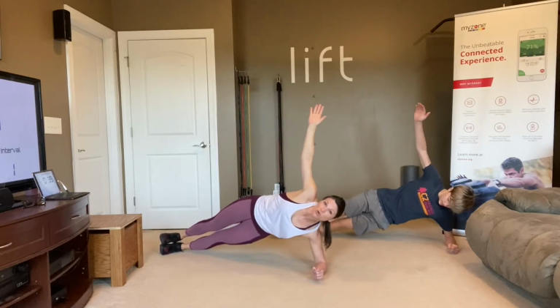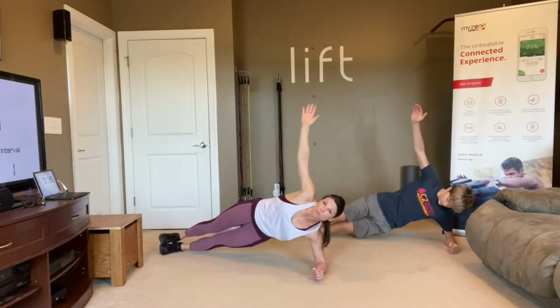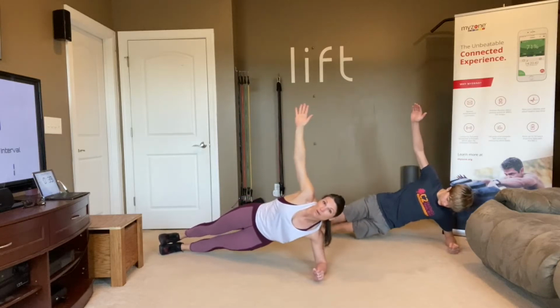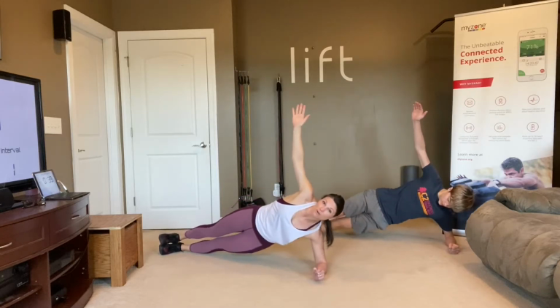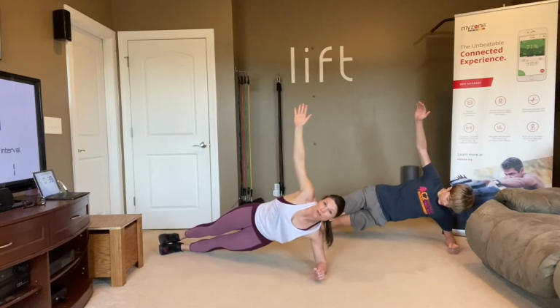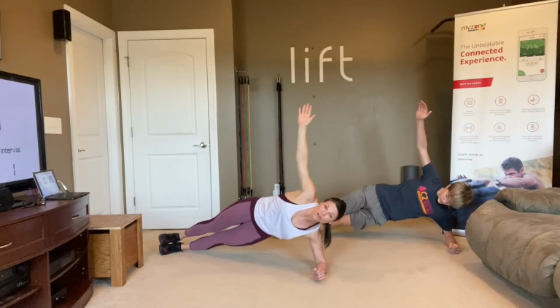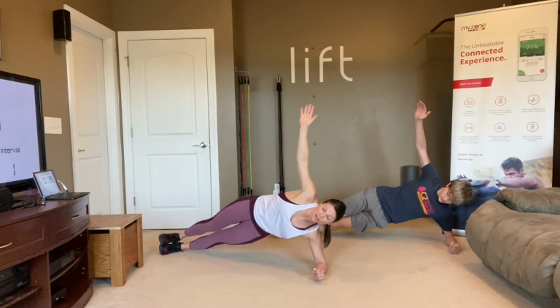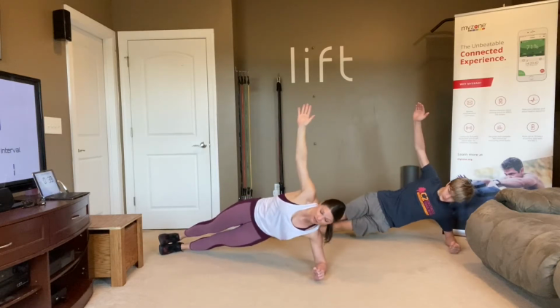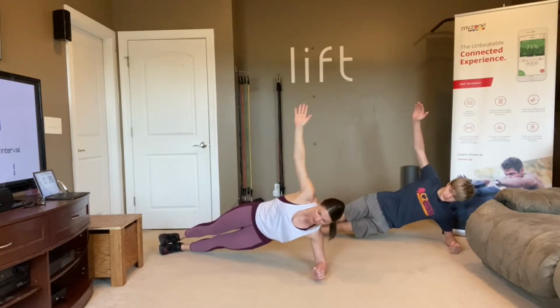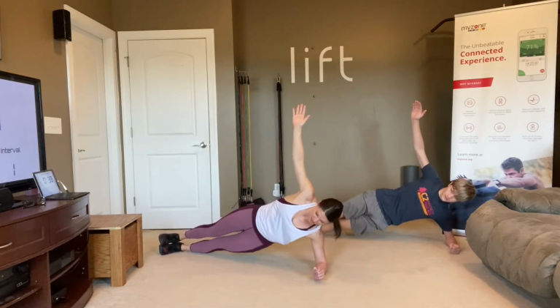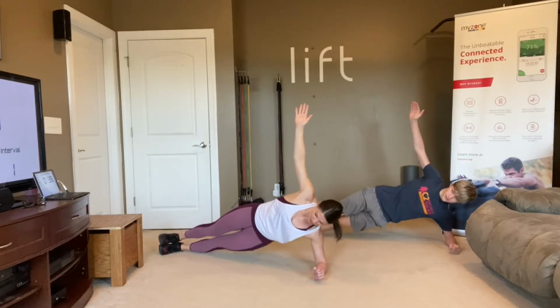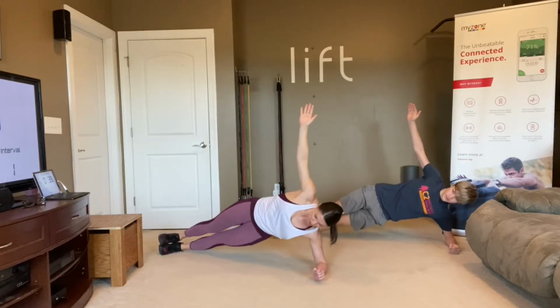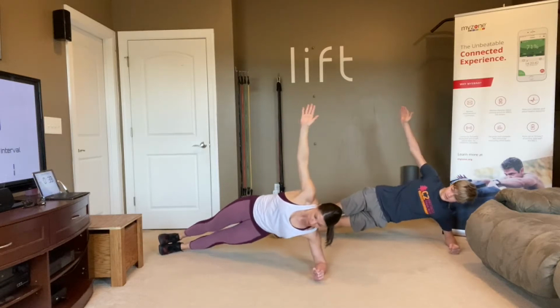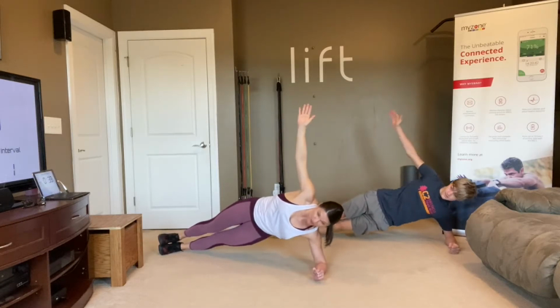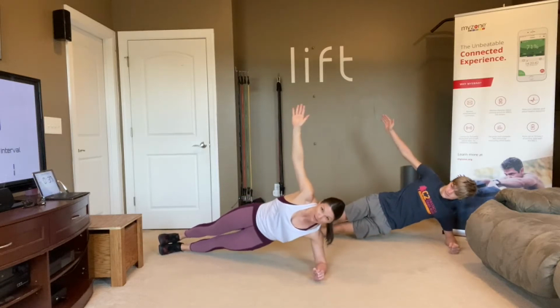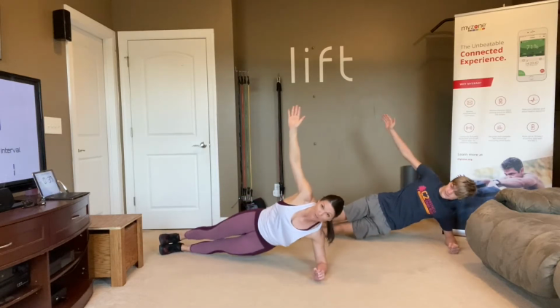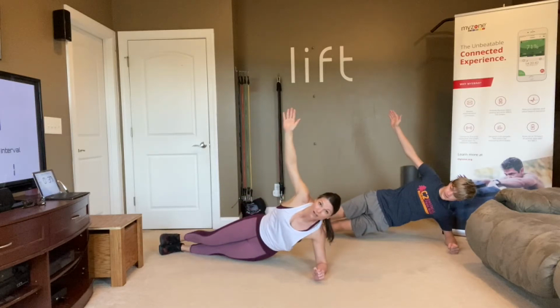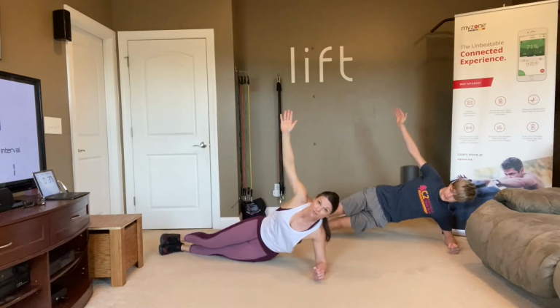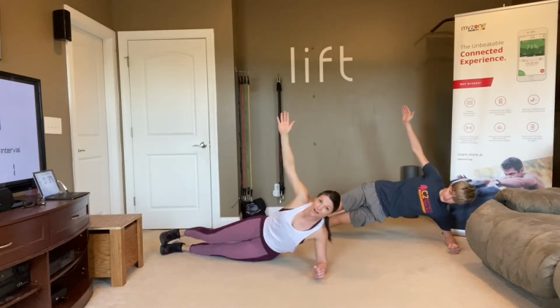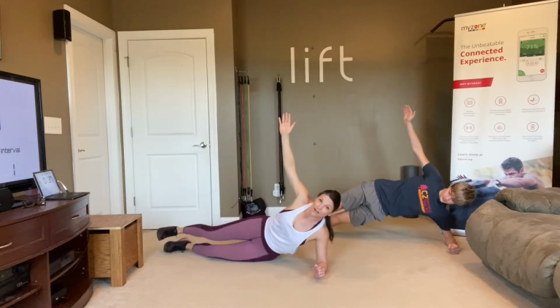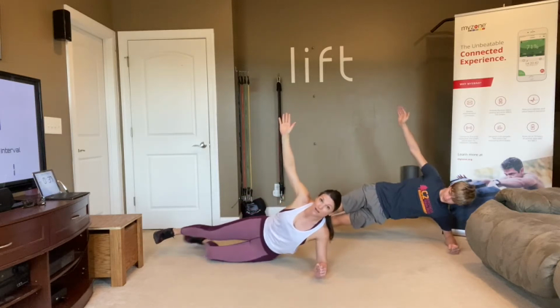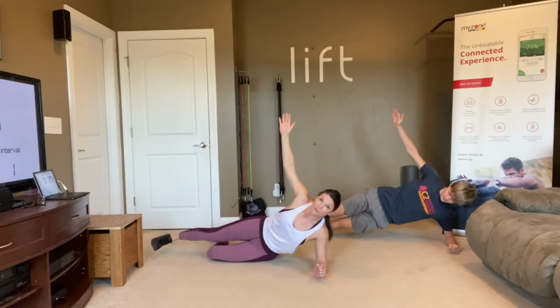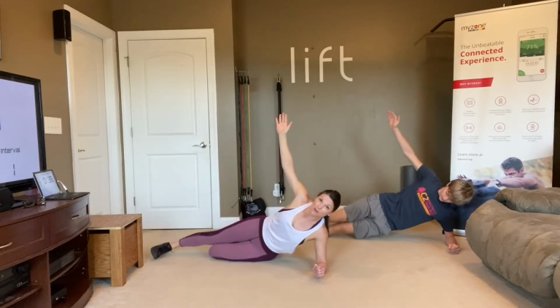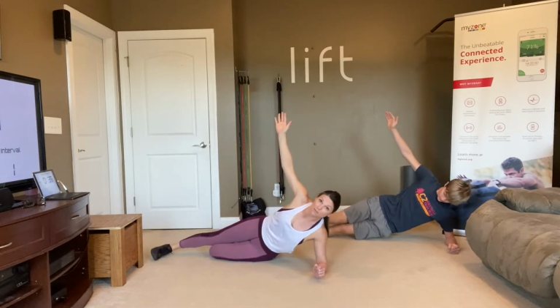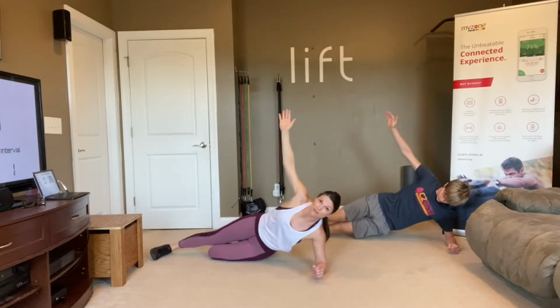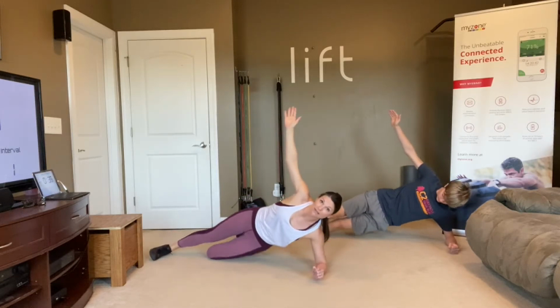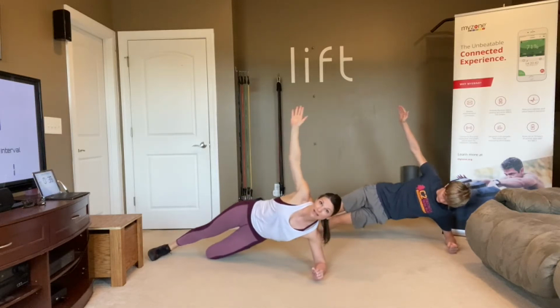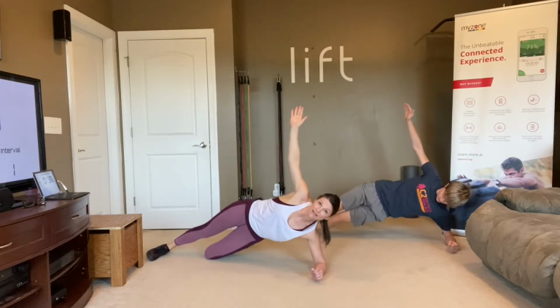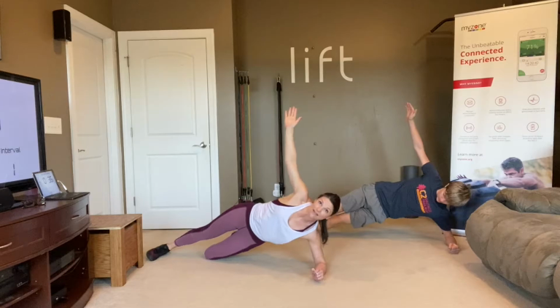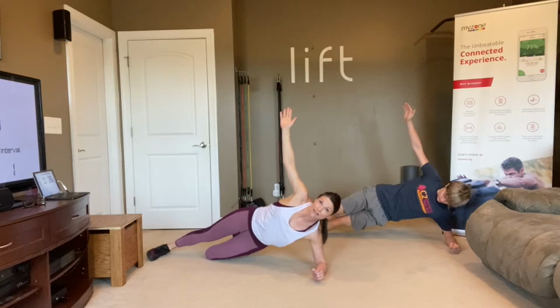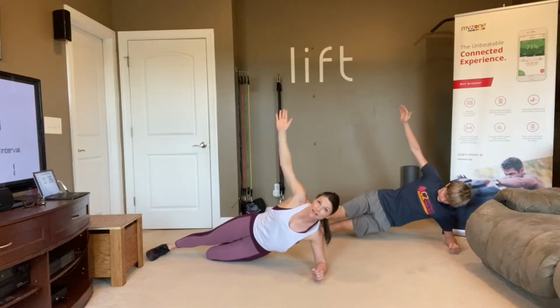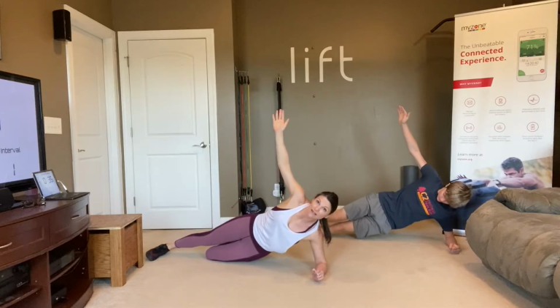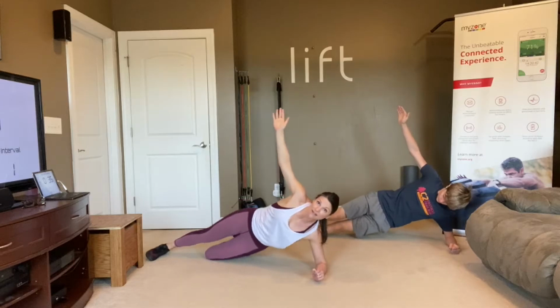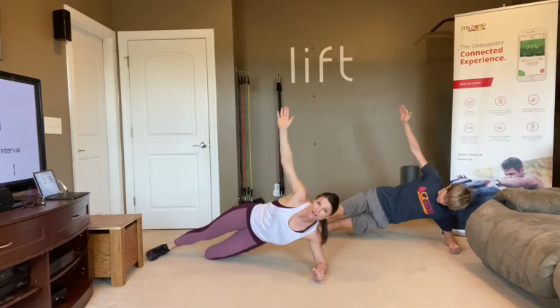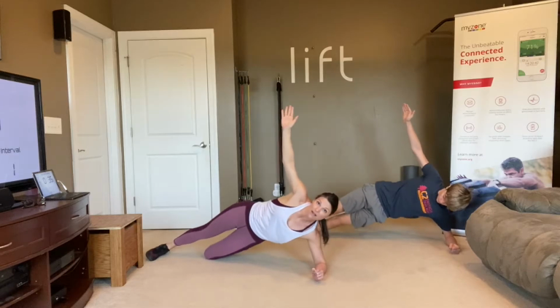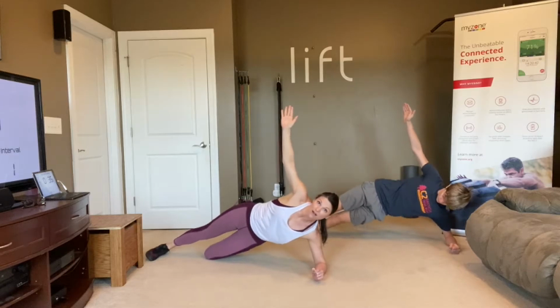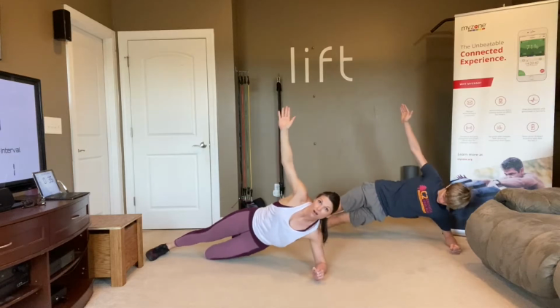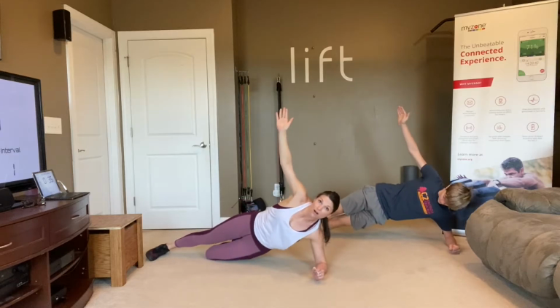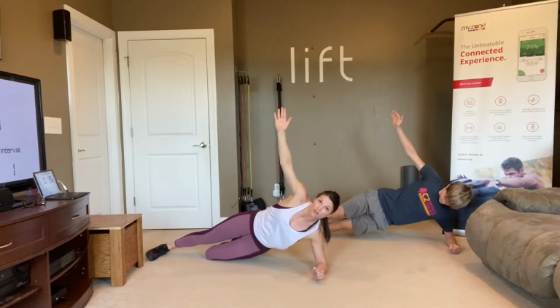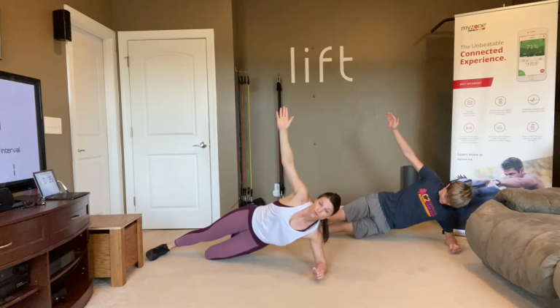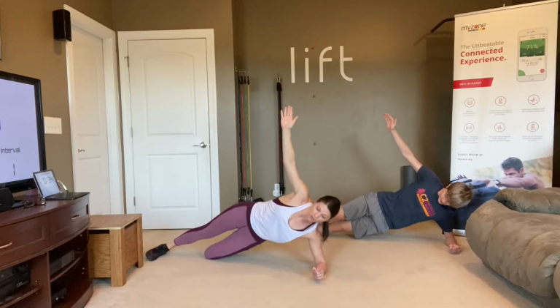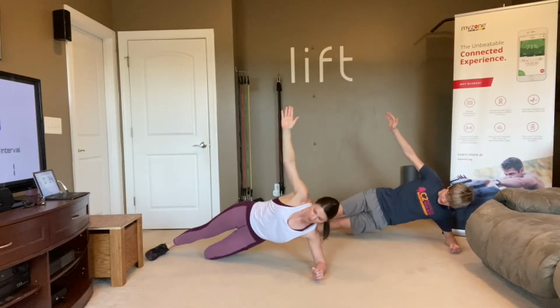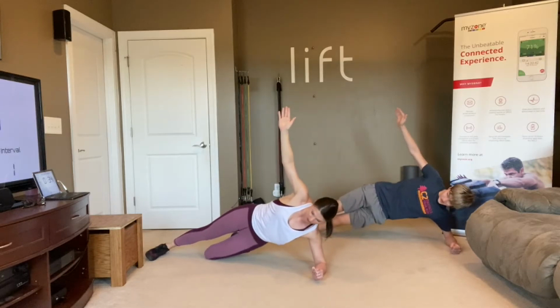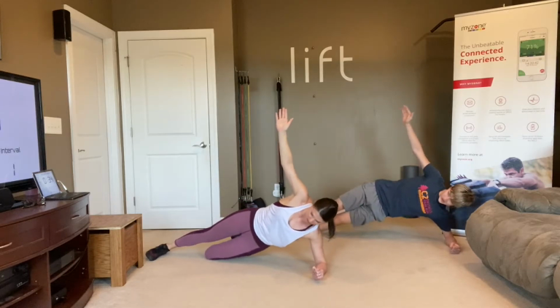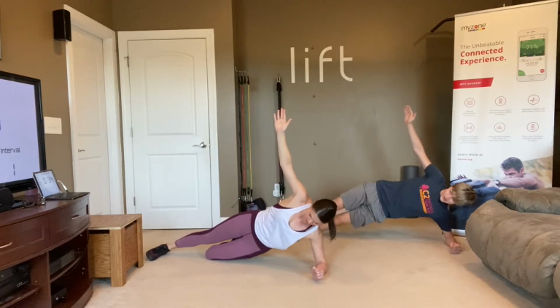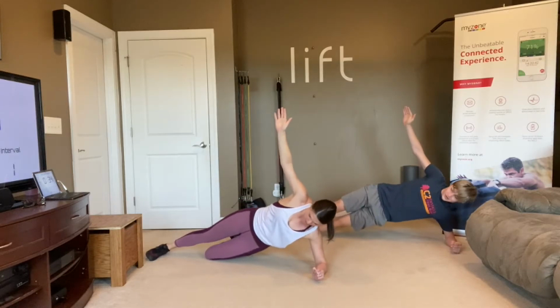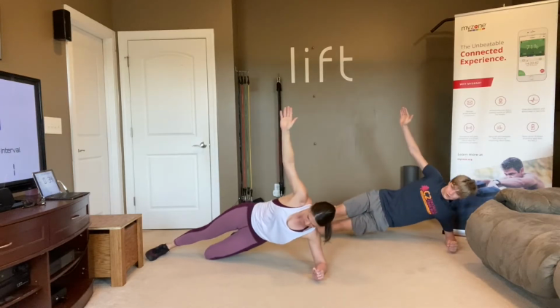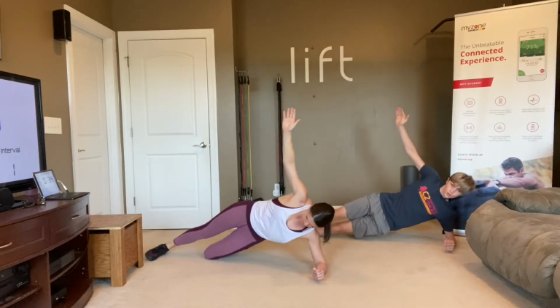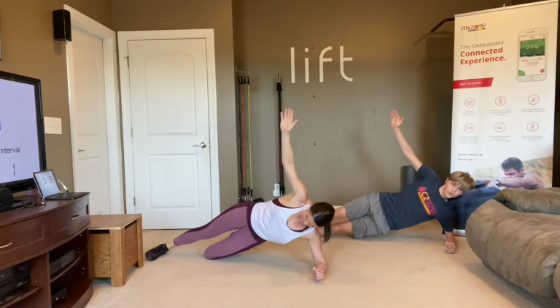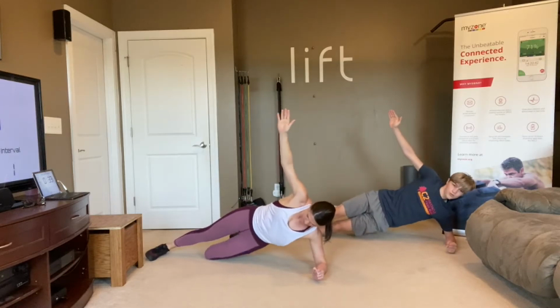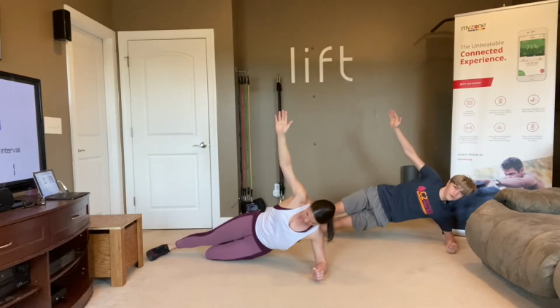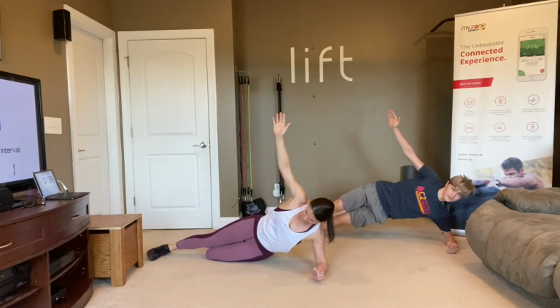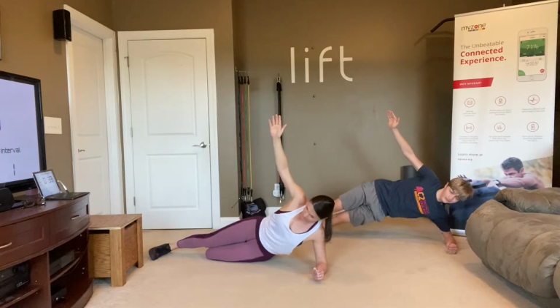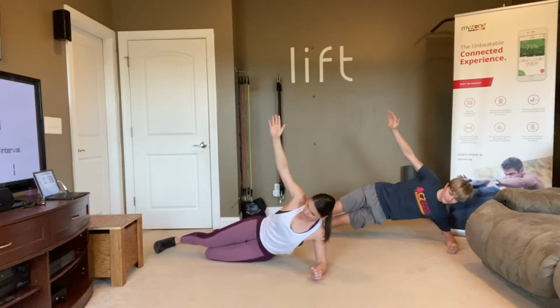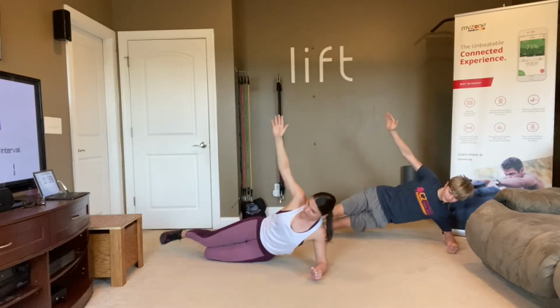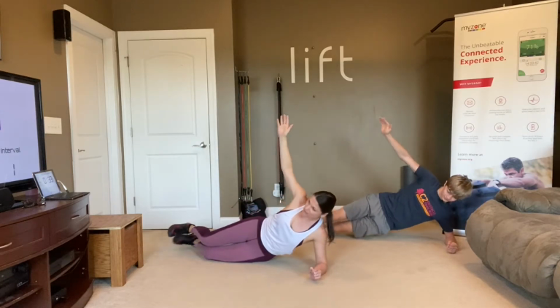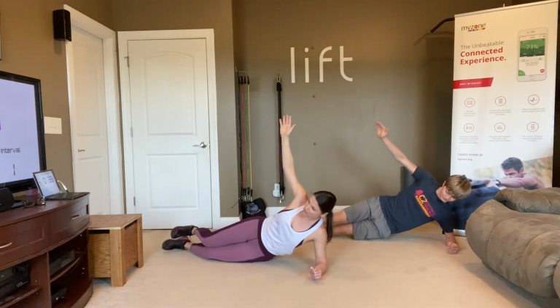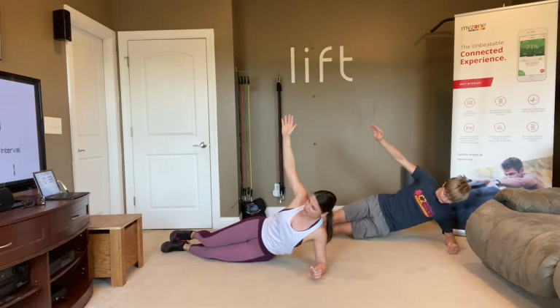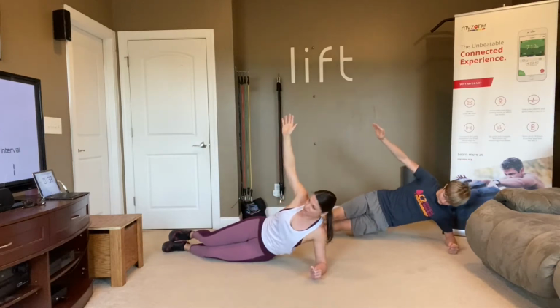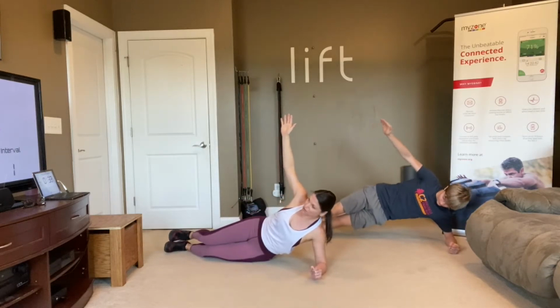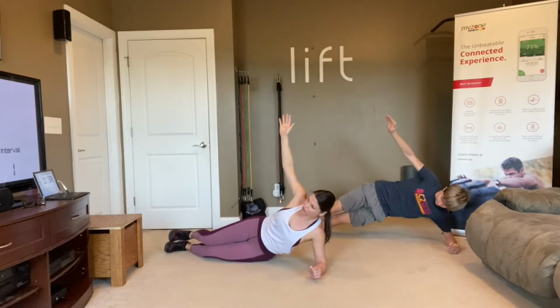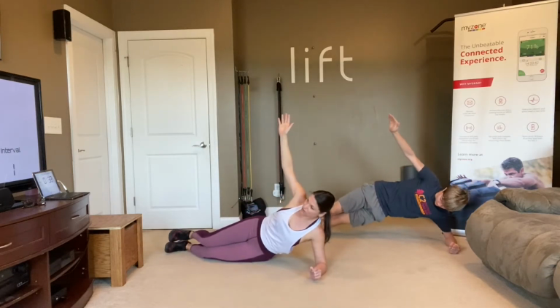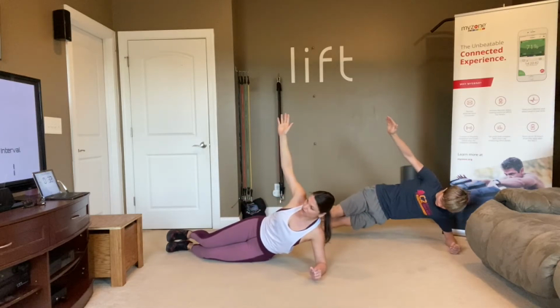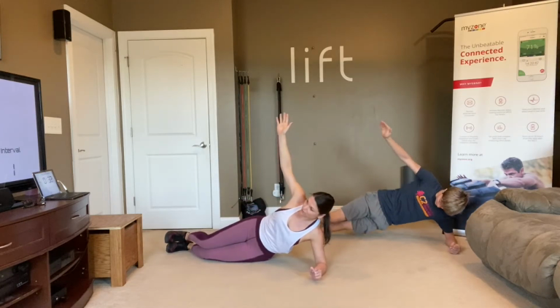Remember, you can modify by putting that knee on the floor — that takes a lot of the pressure off.